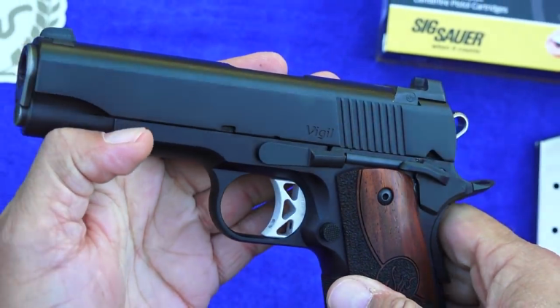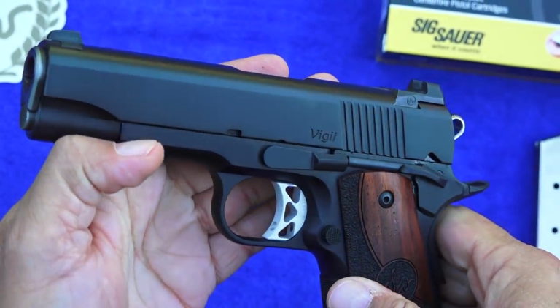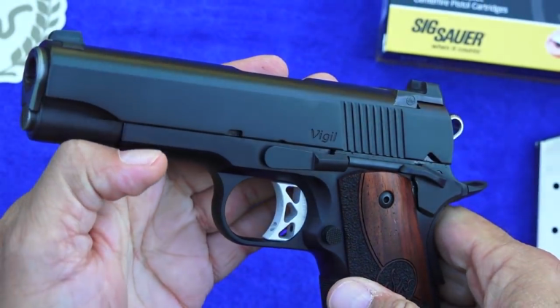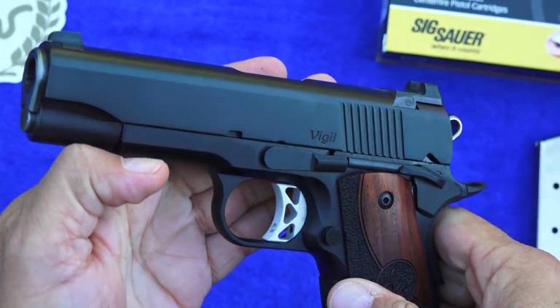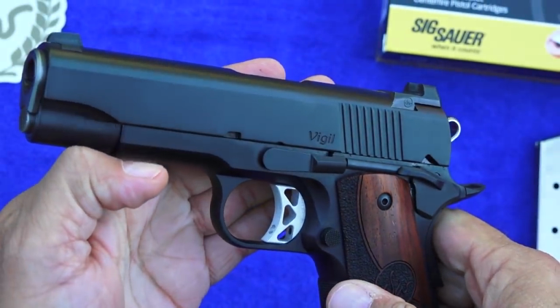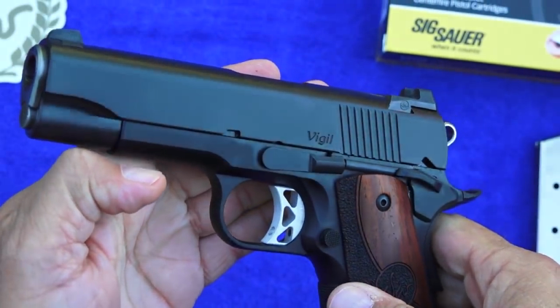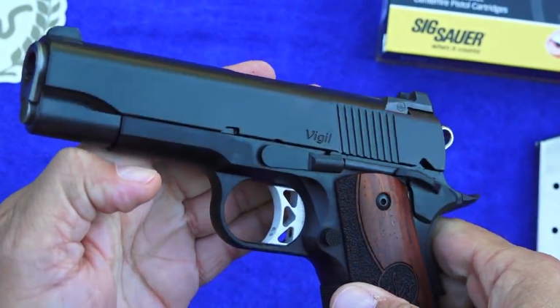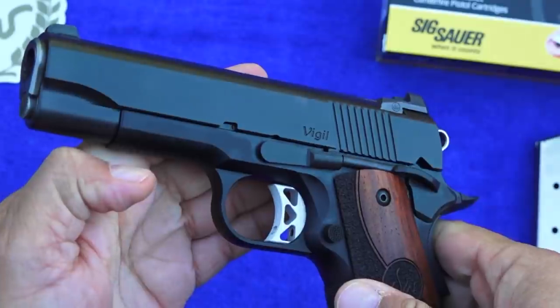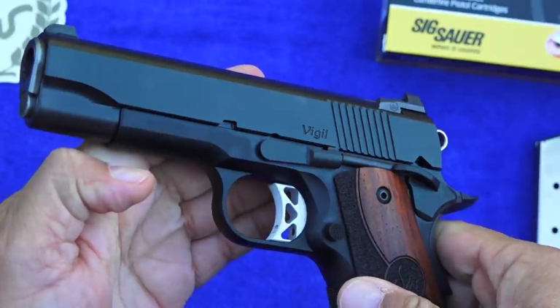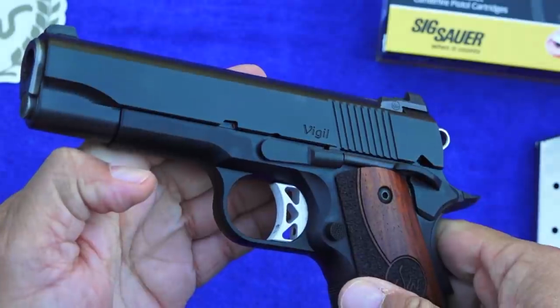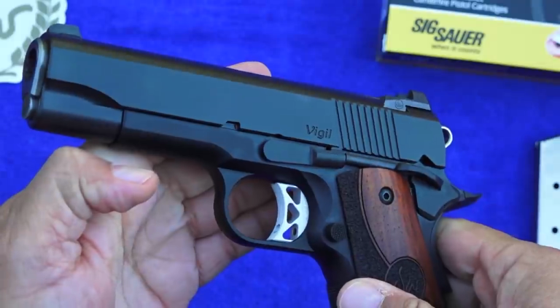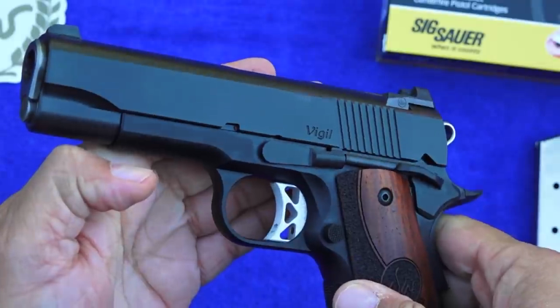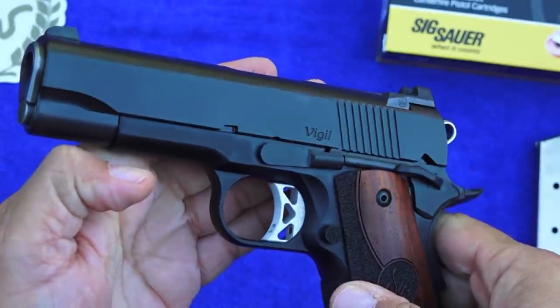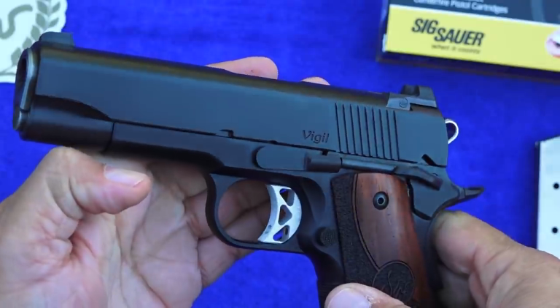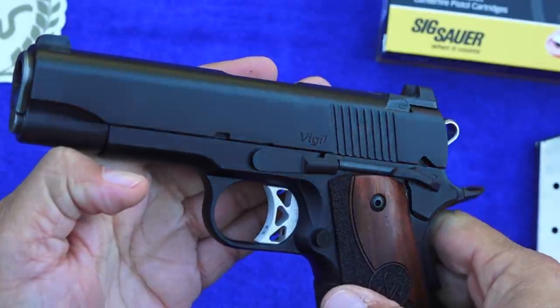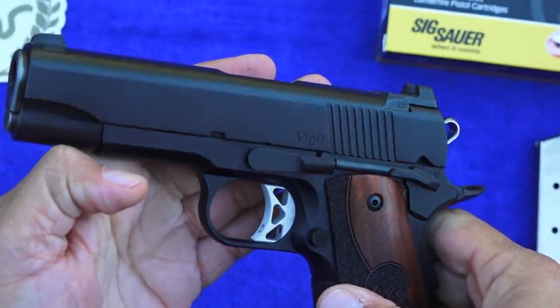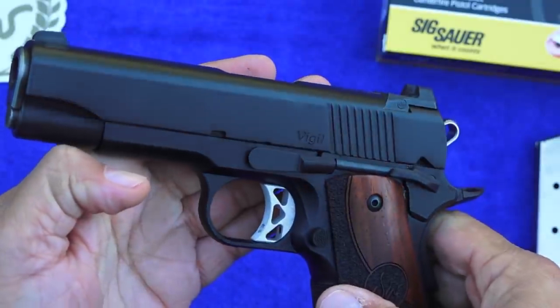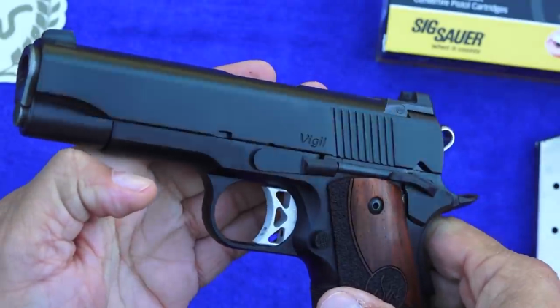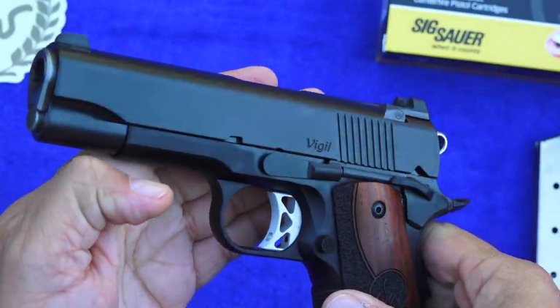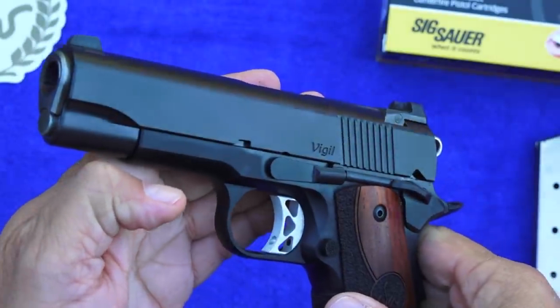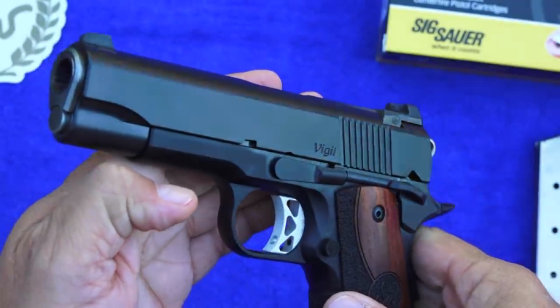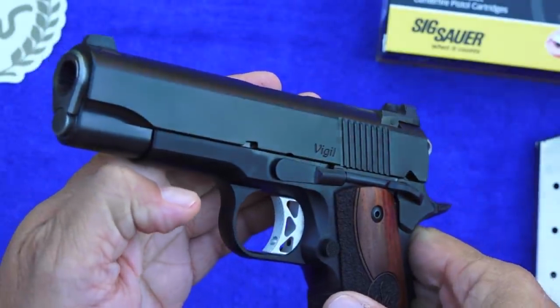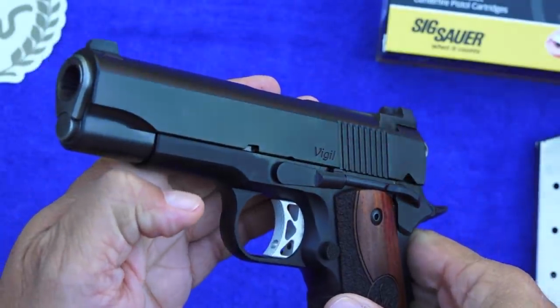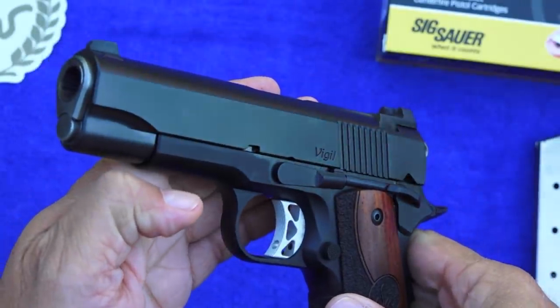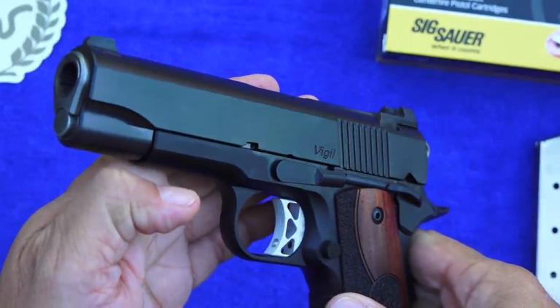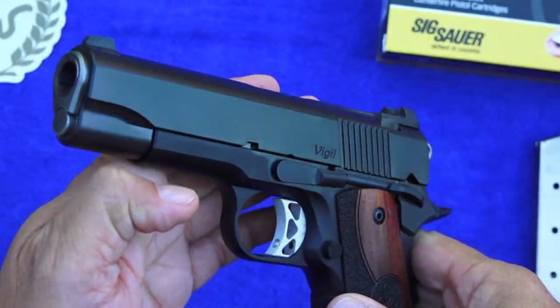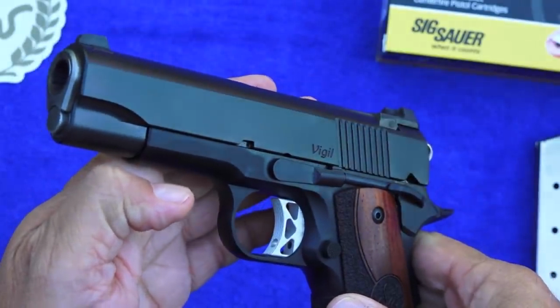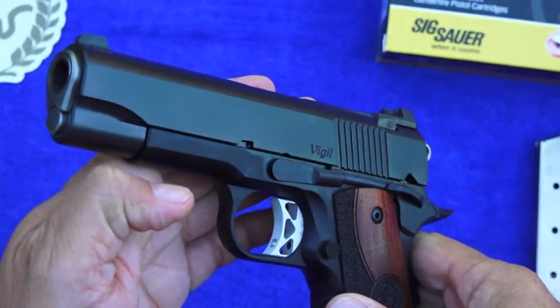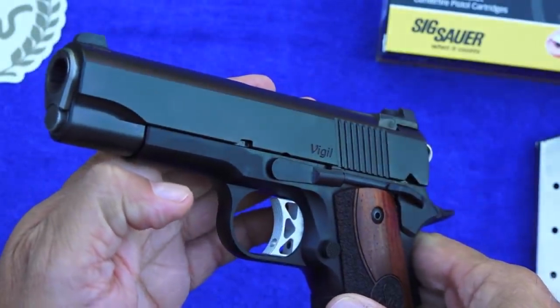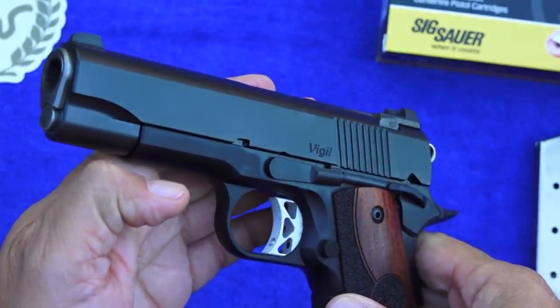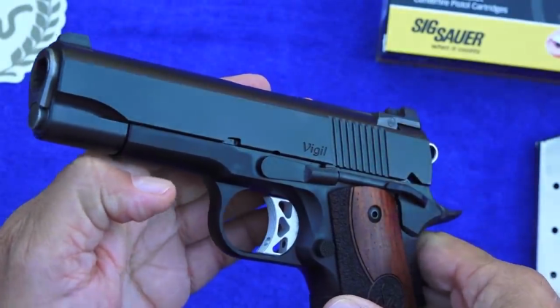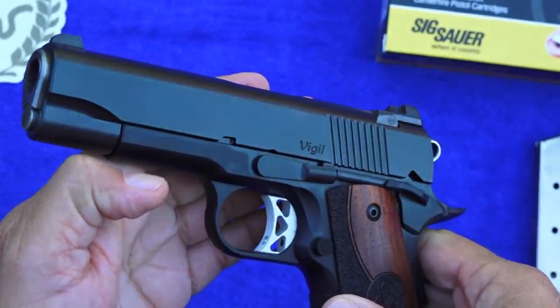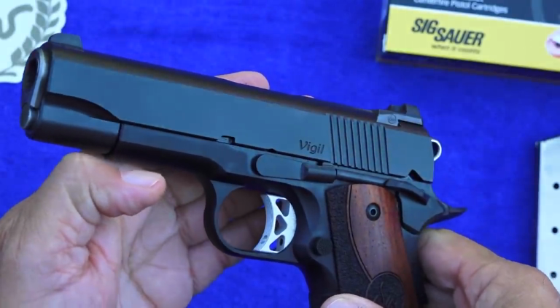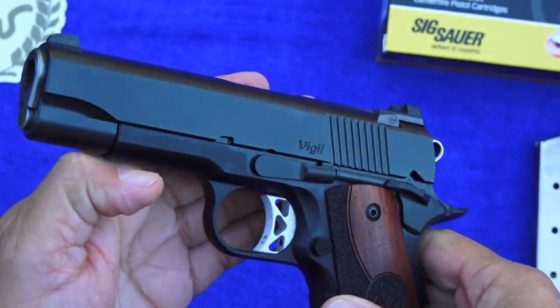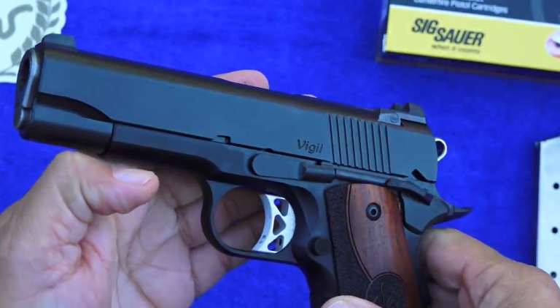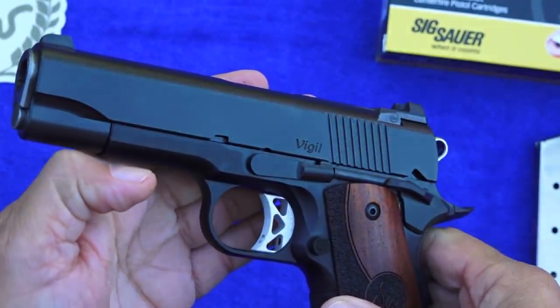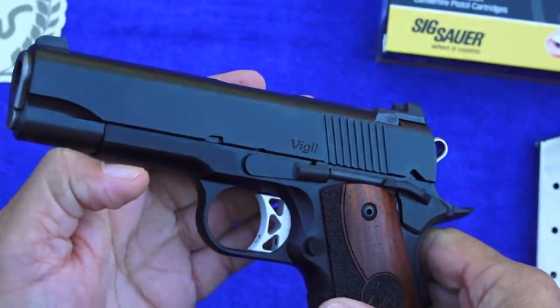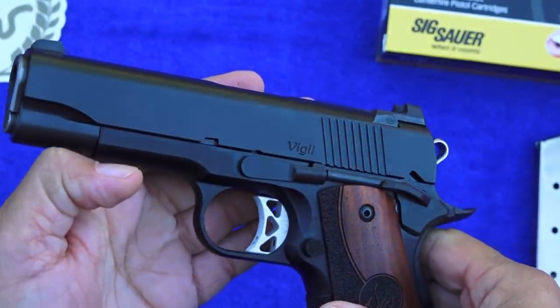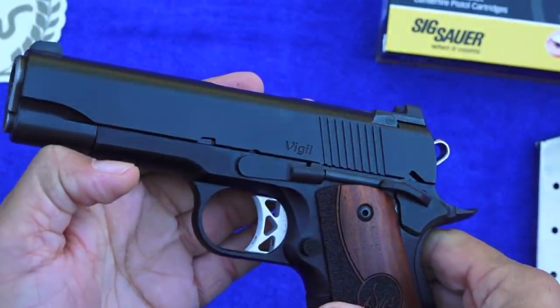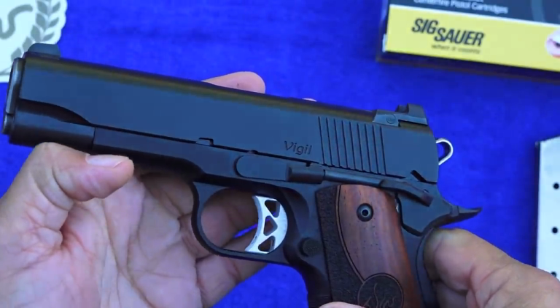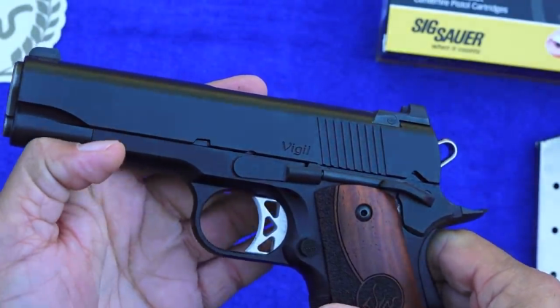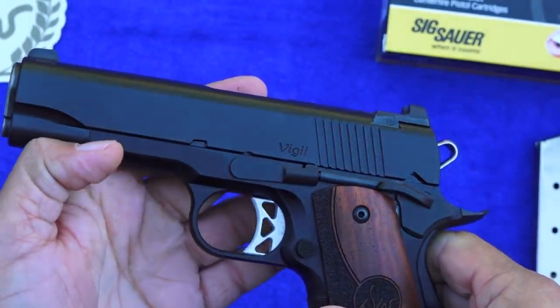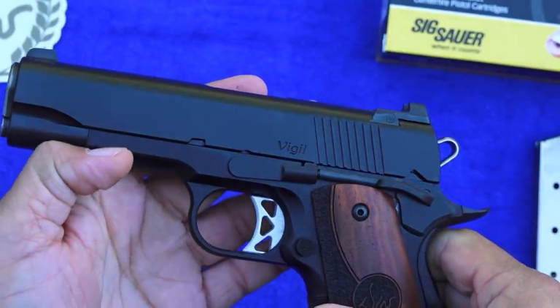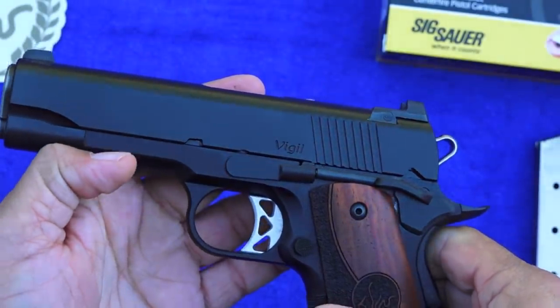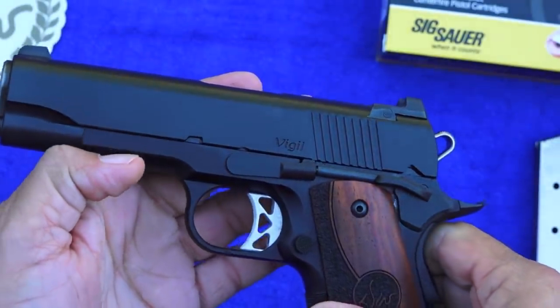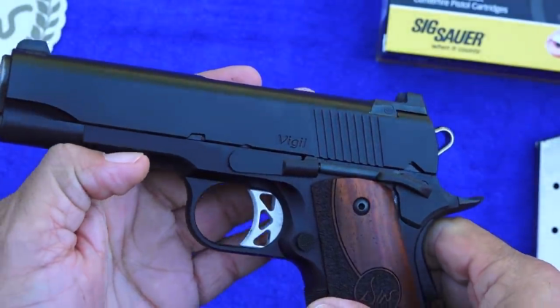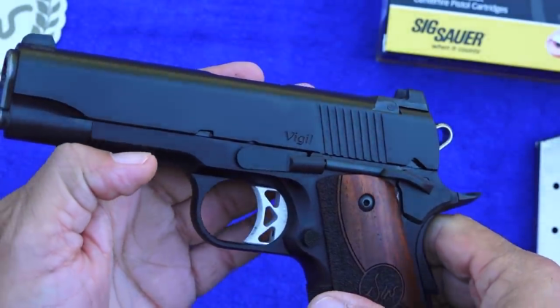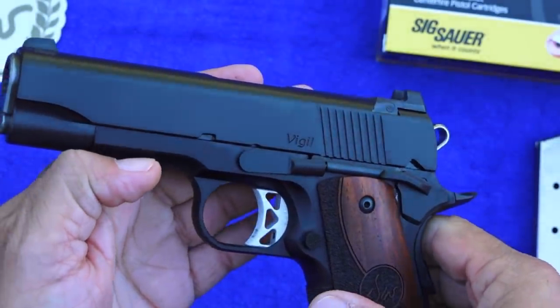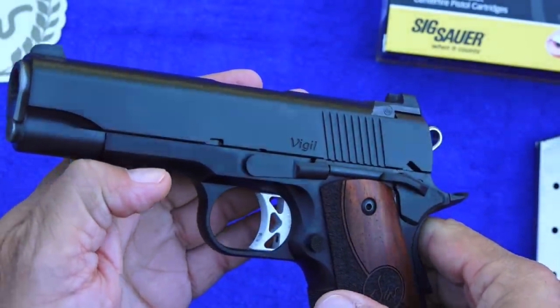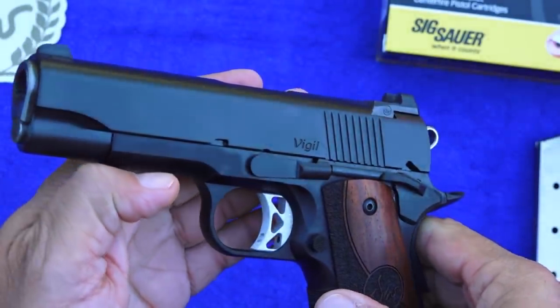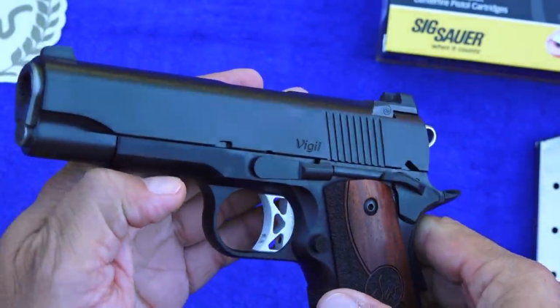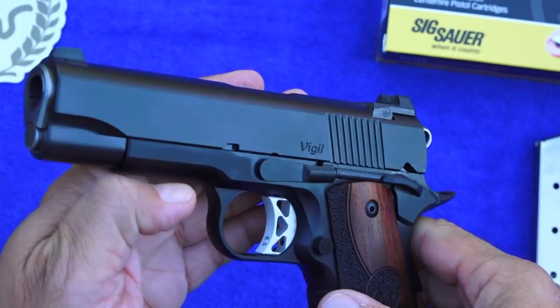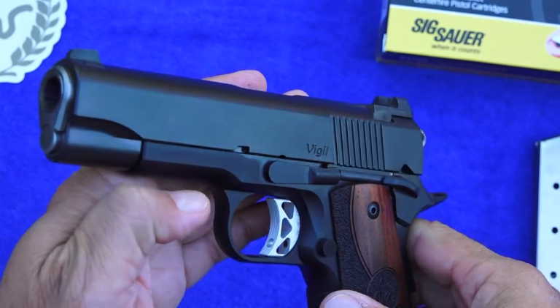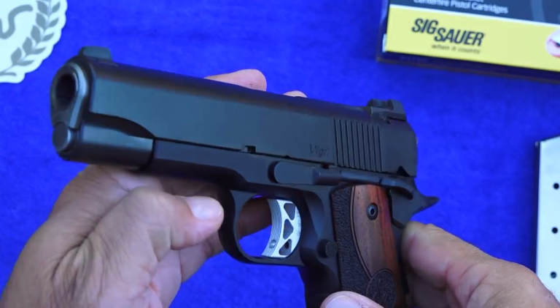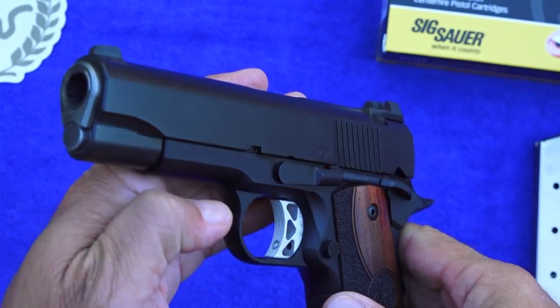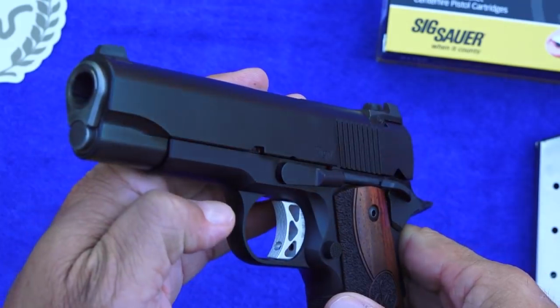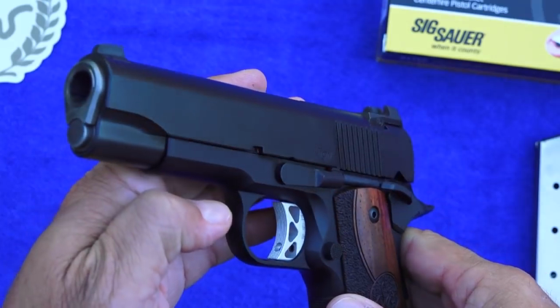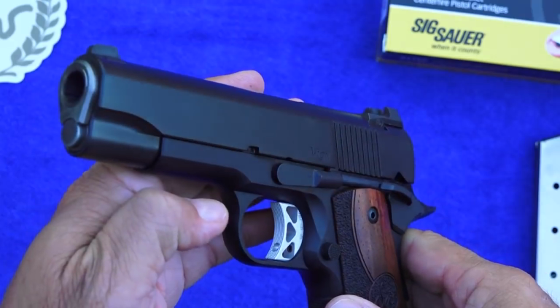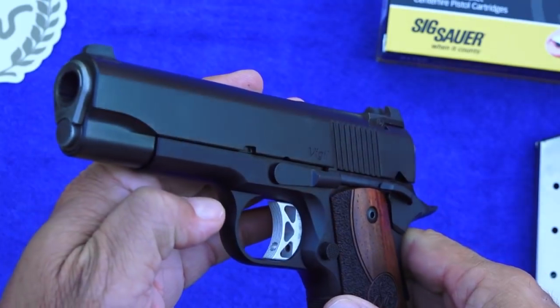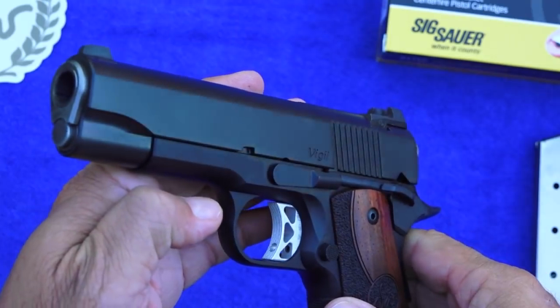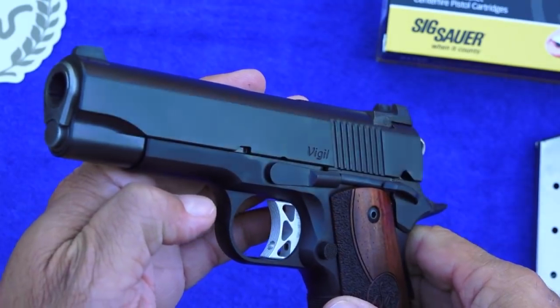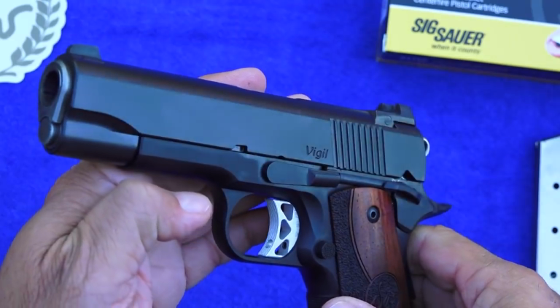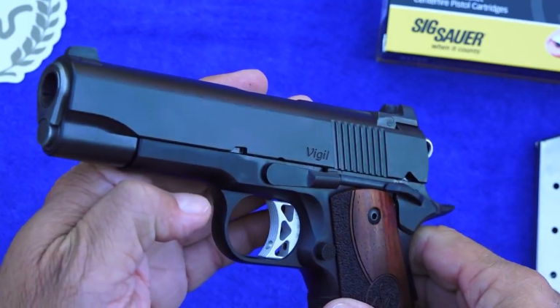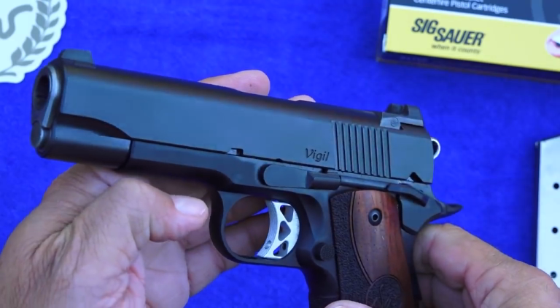The overall package is much better than its $1,200 MSRP price. It's a very impressive pistol.